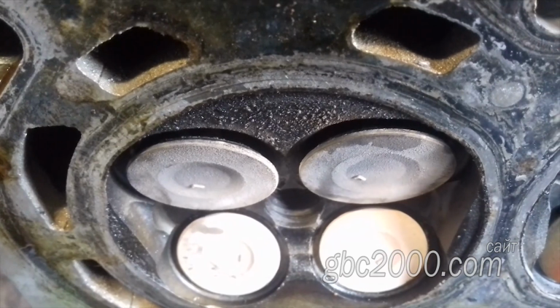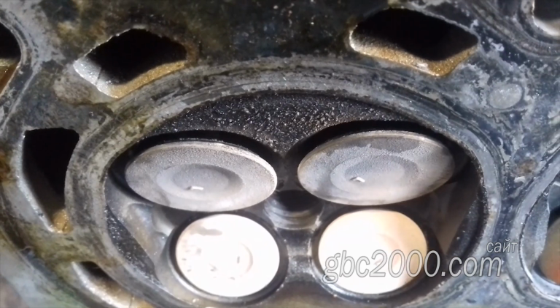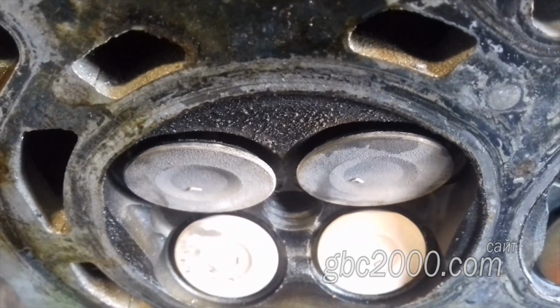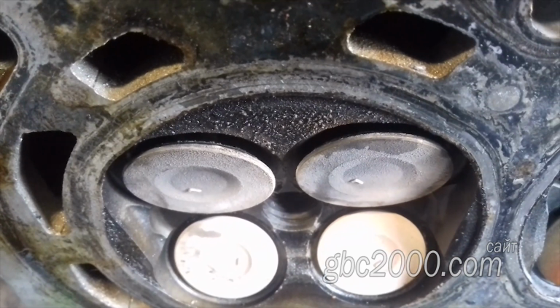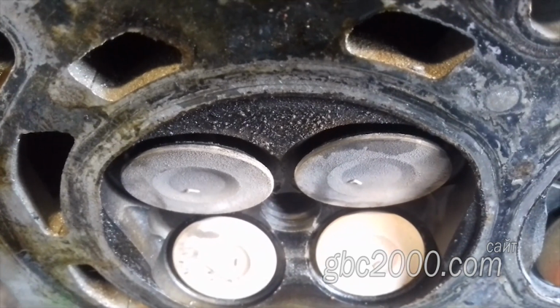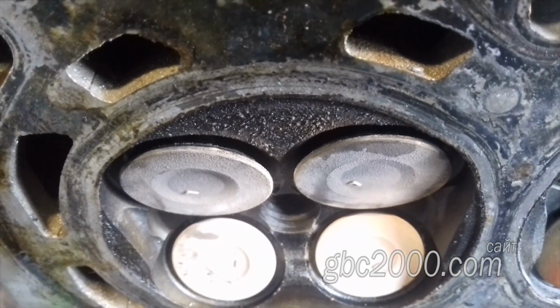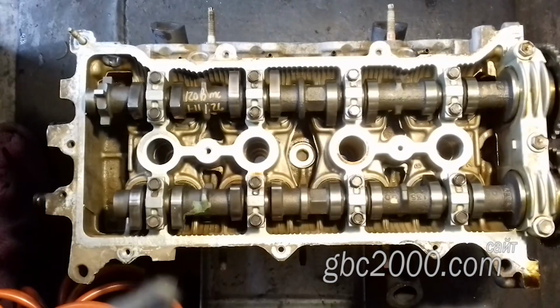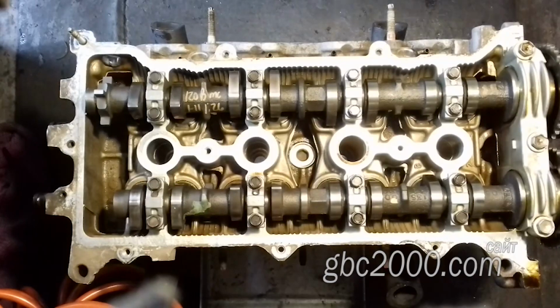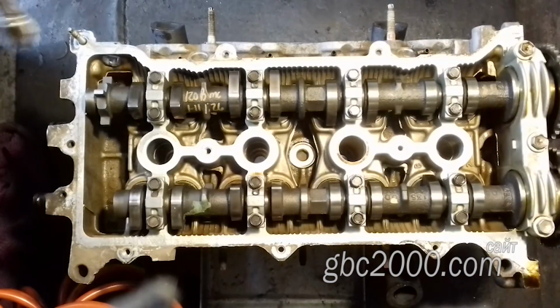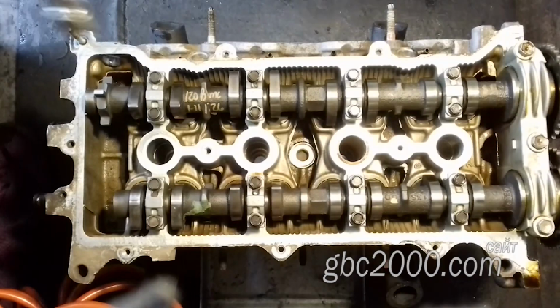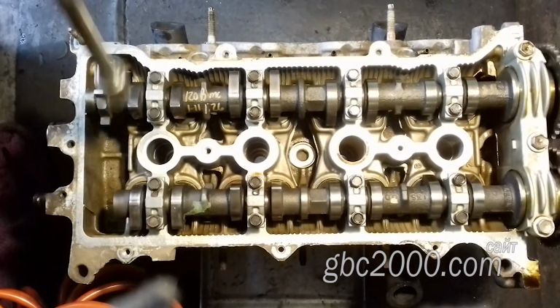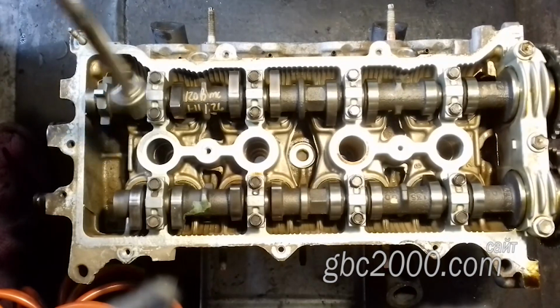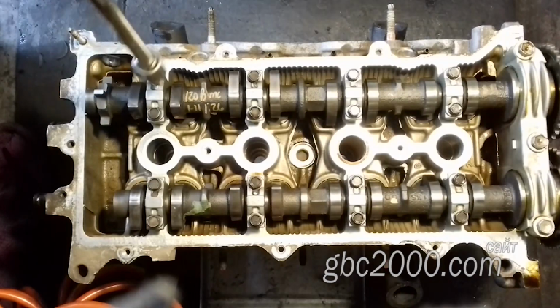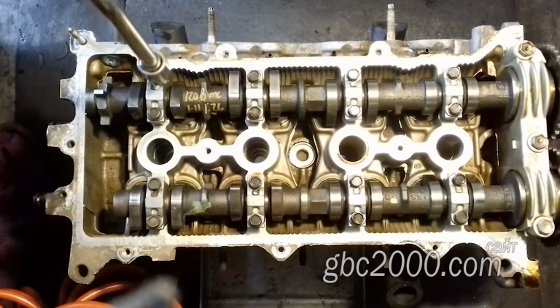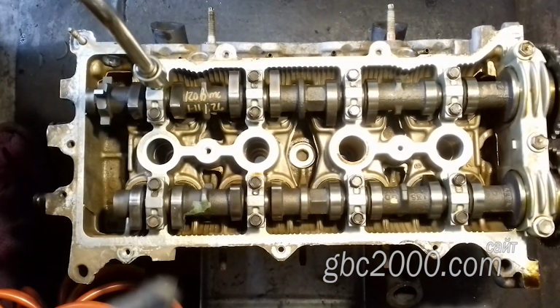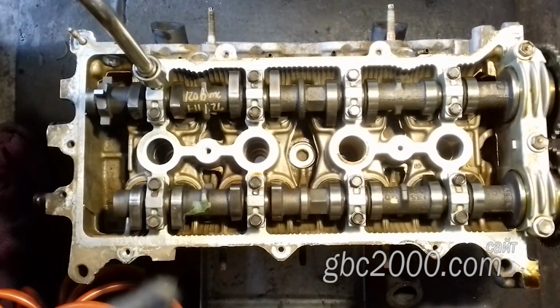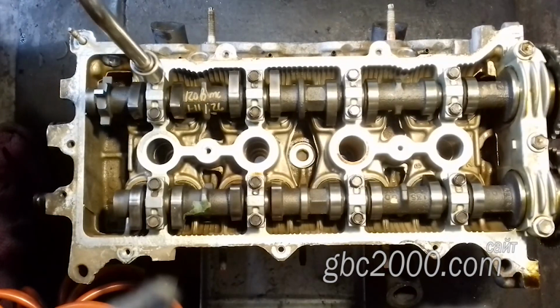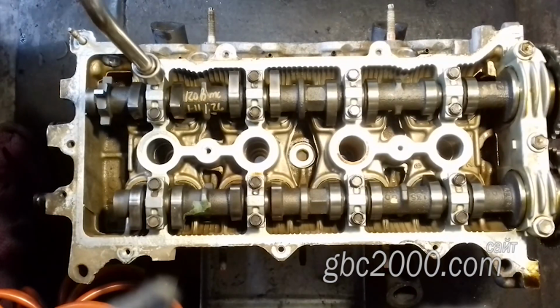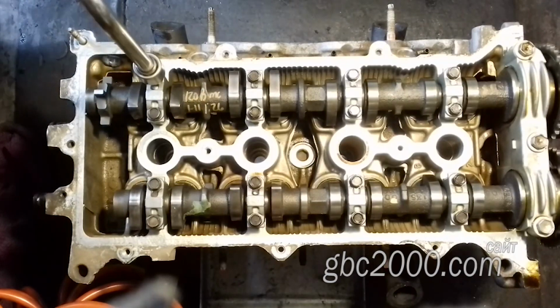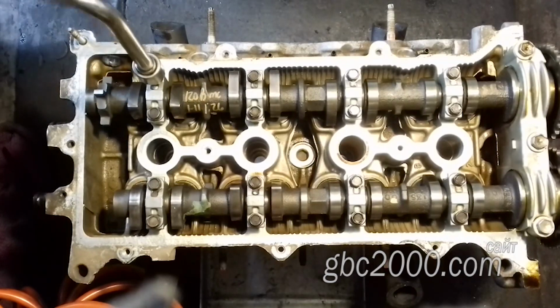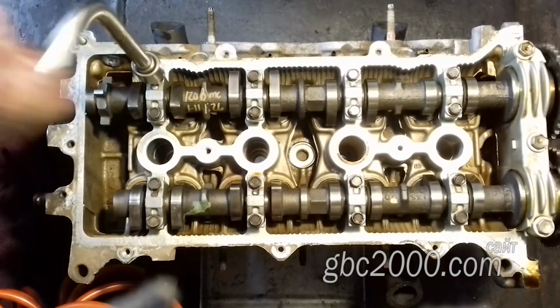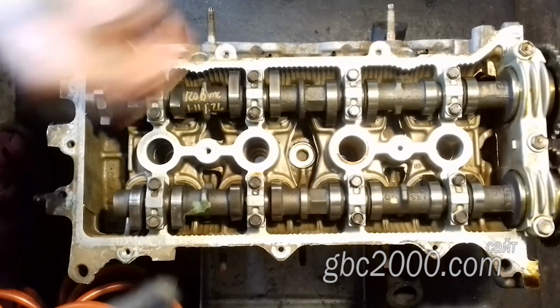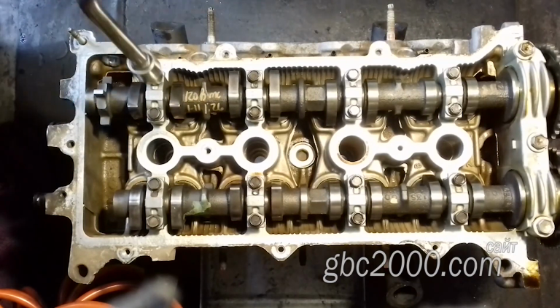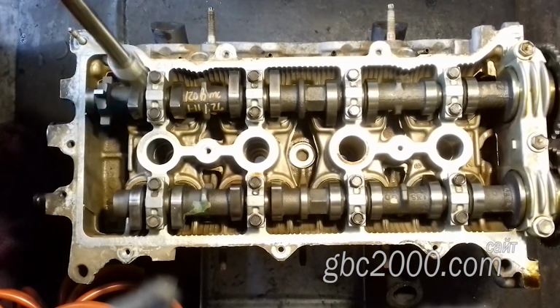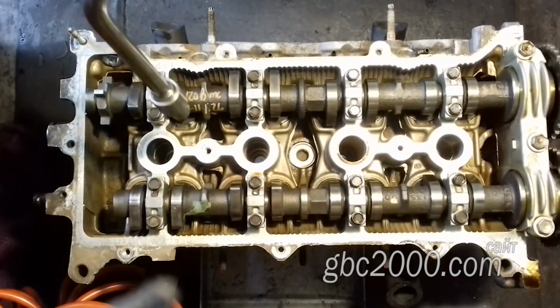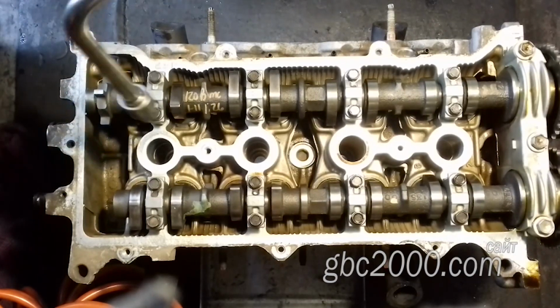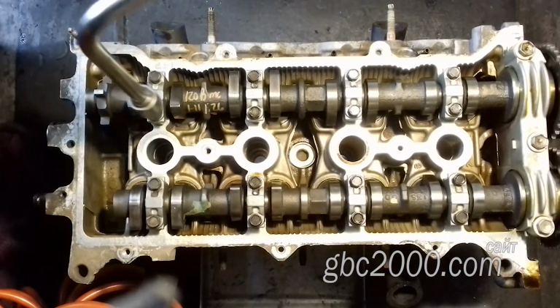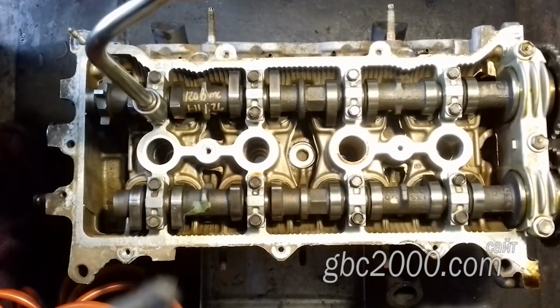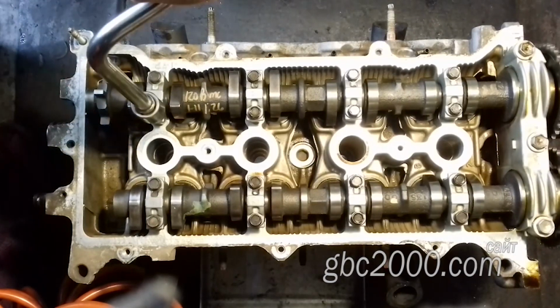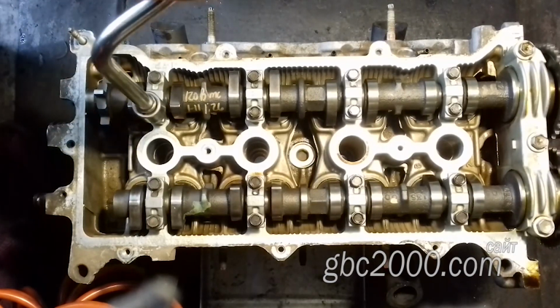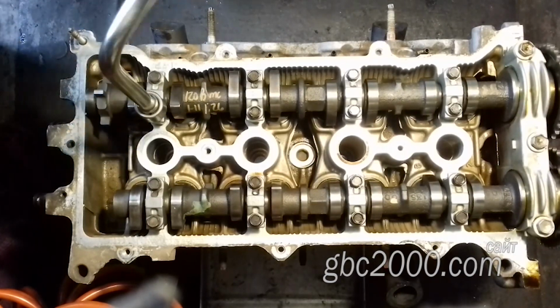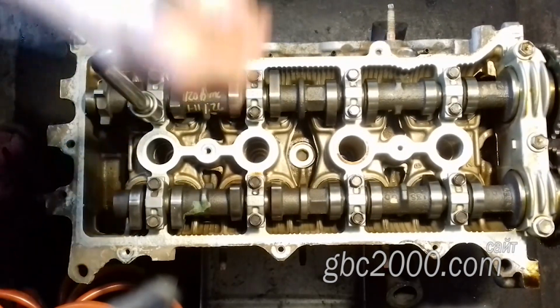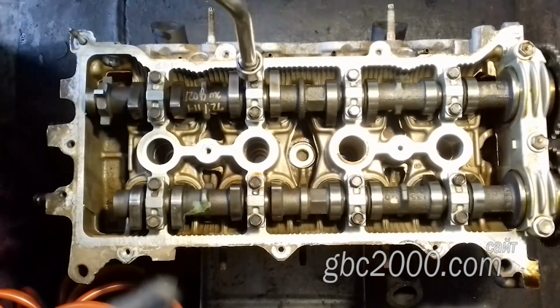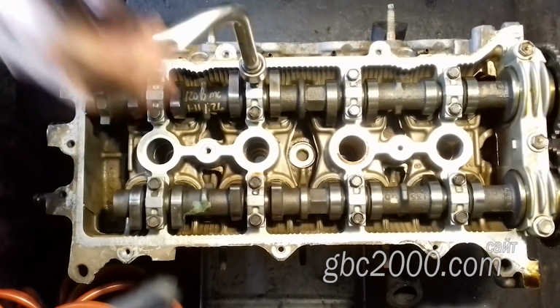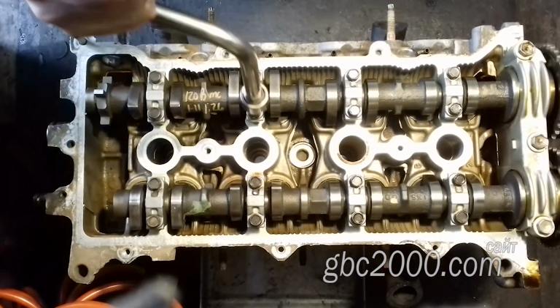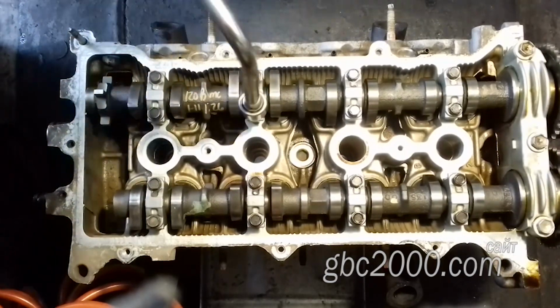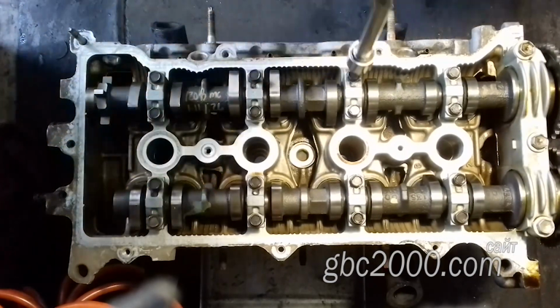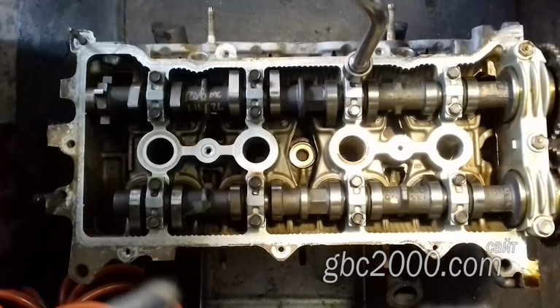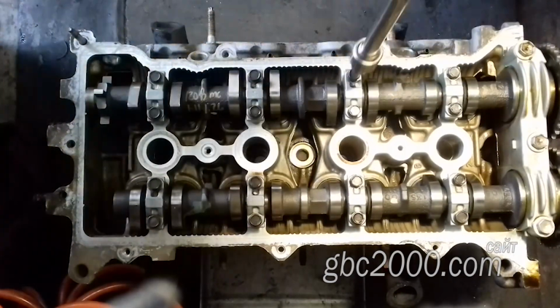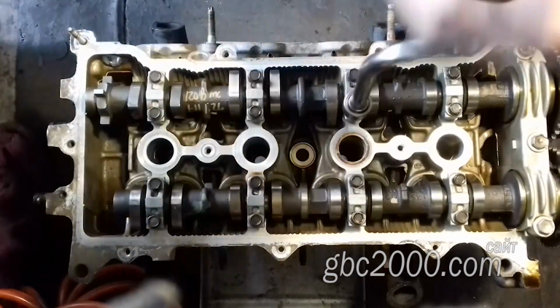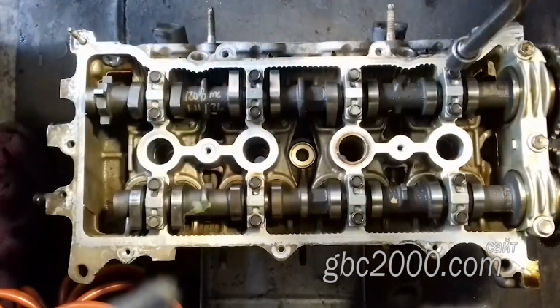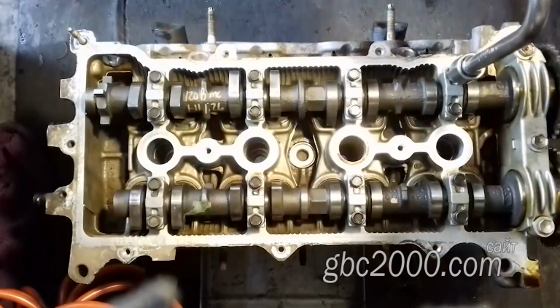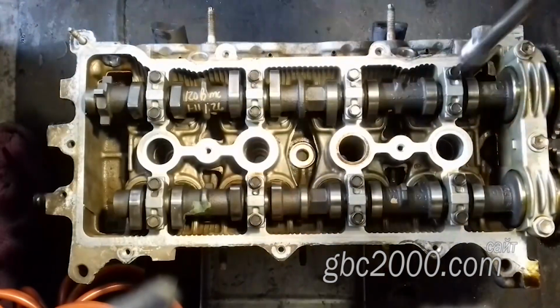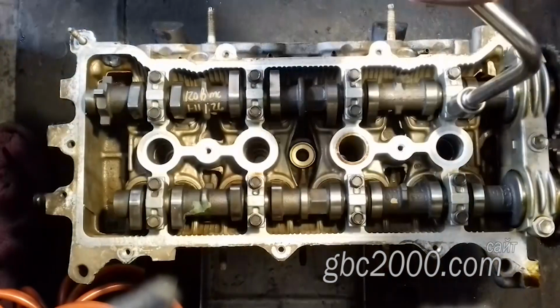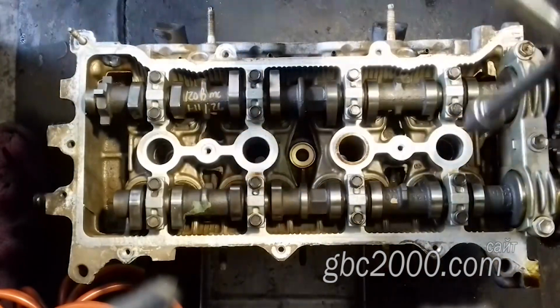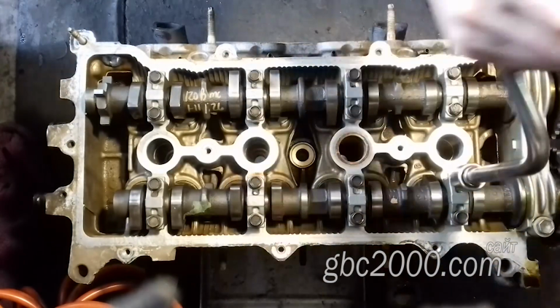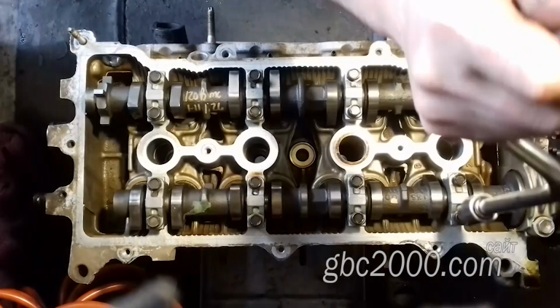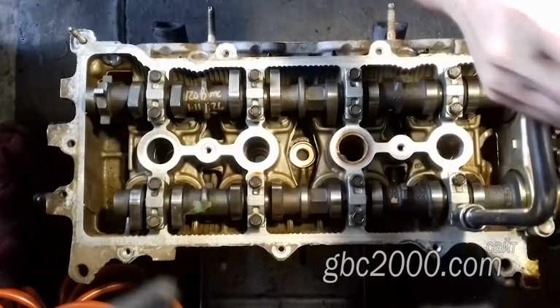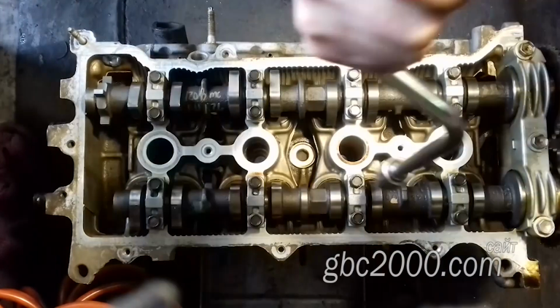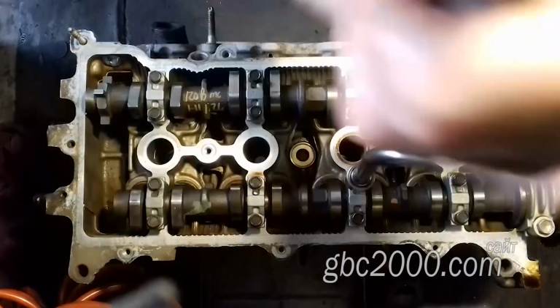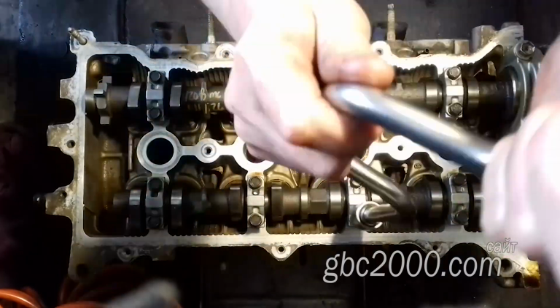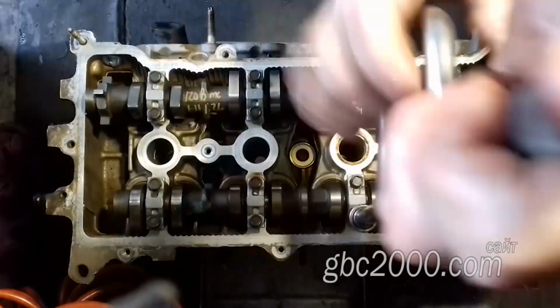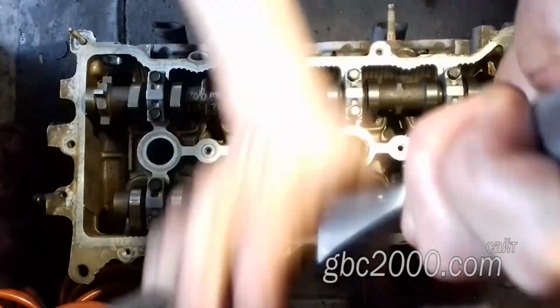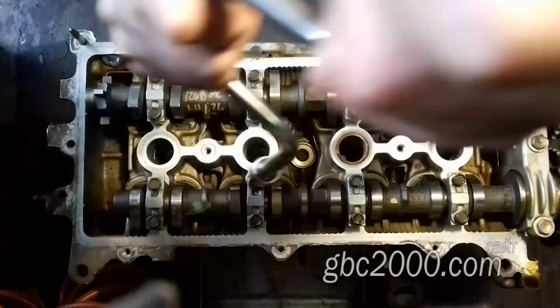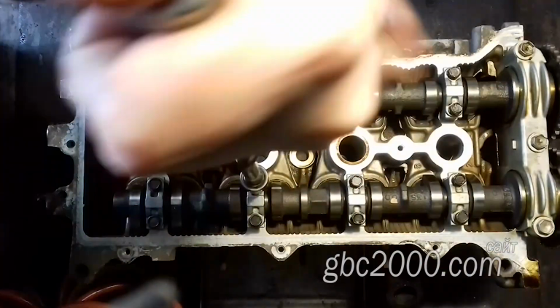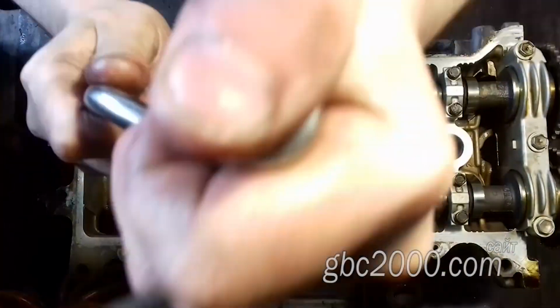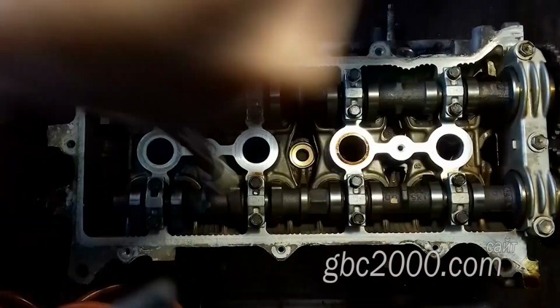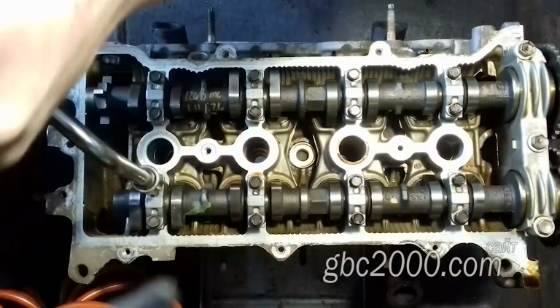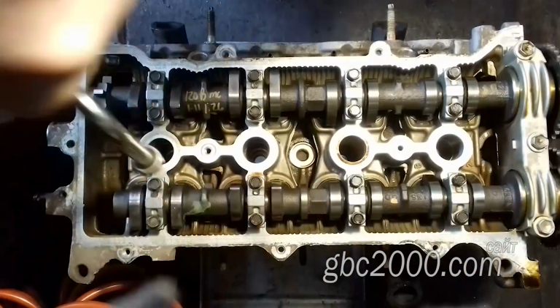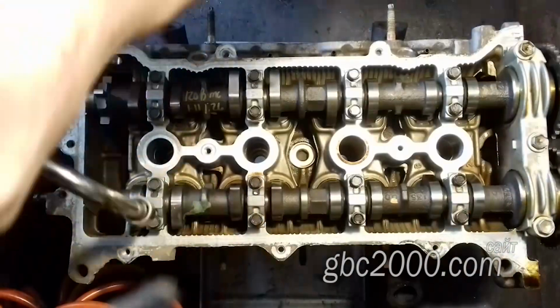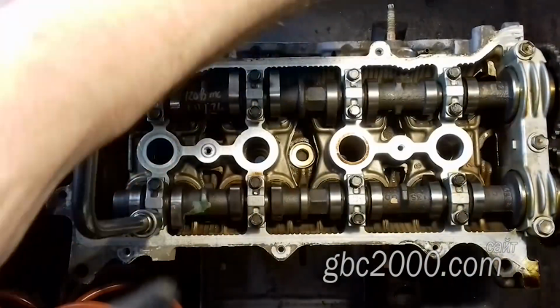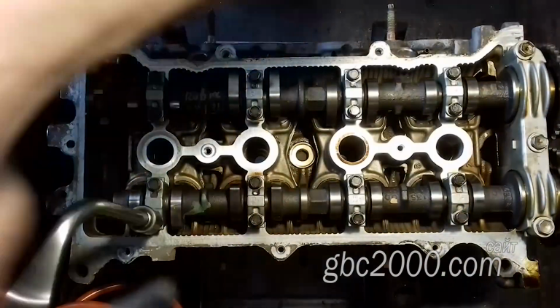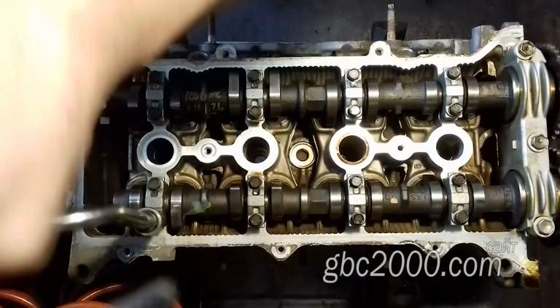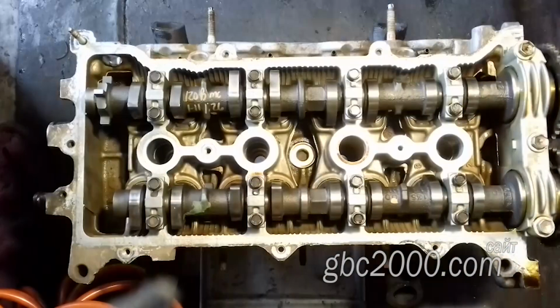Прежде всего снимаю, конечно же, распредвалы, раскручиваю болты бугелей. Обязательно проверю сами валы на биение.